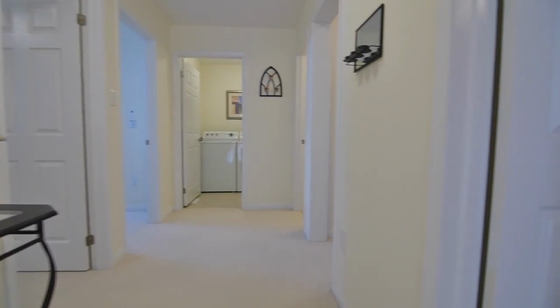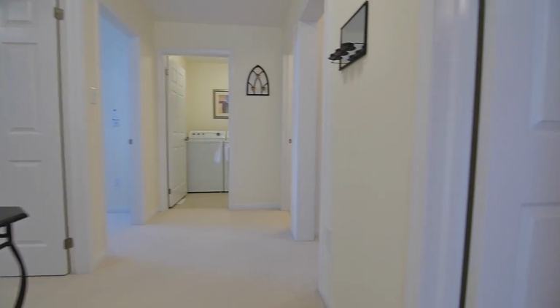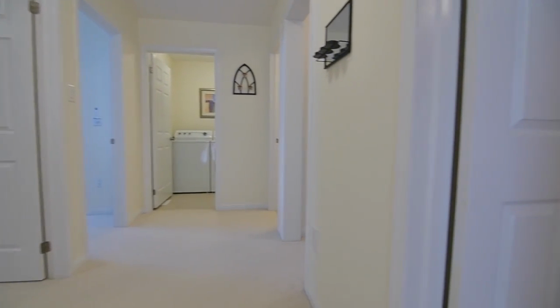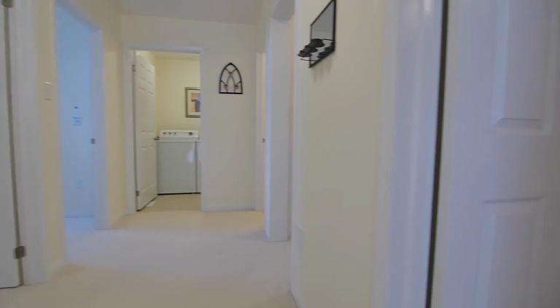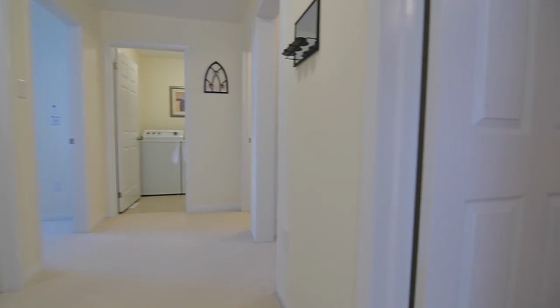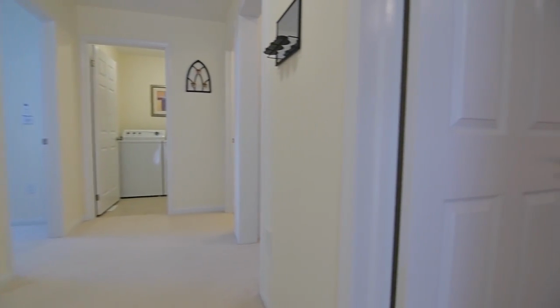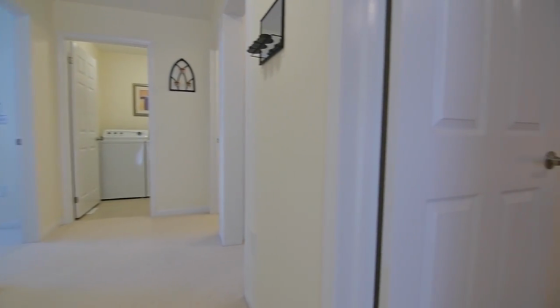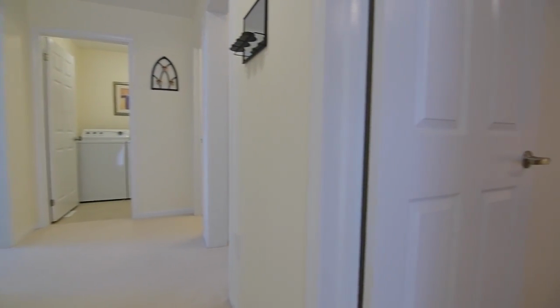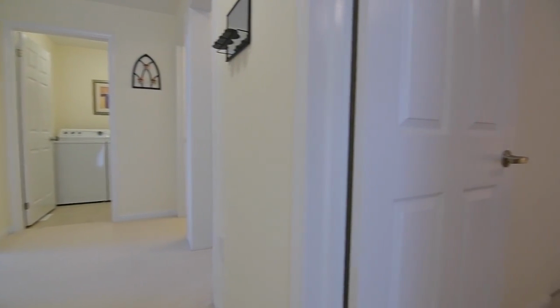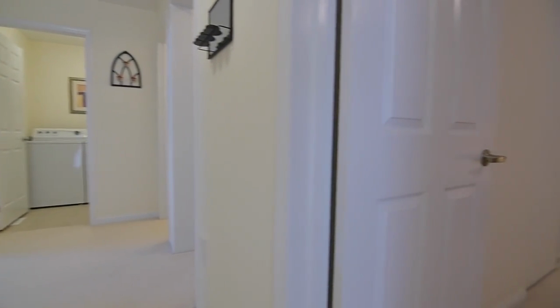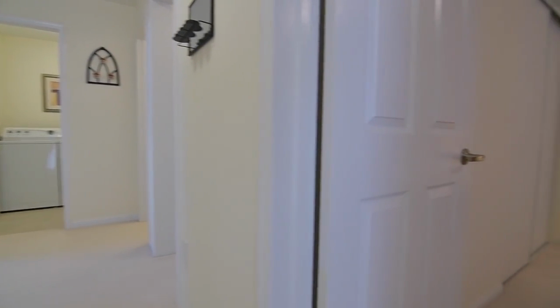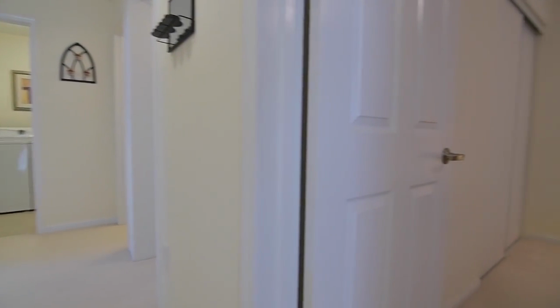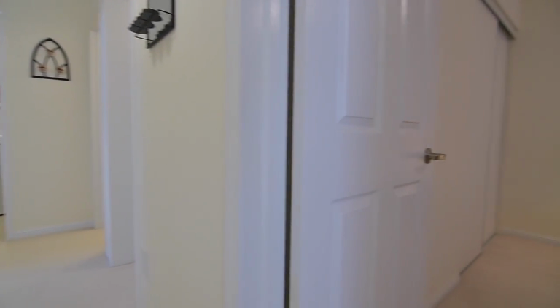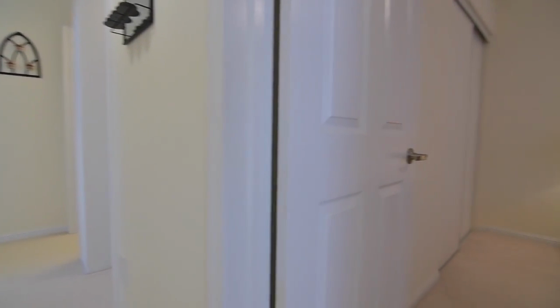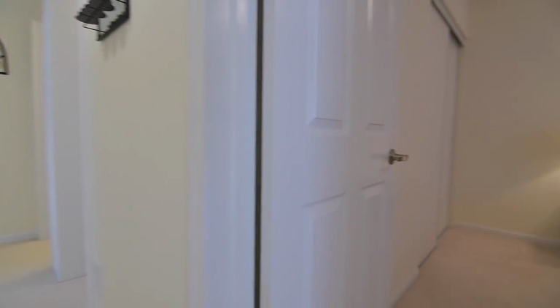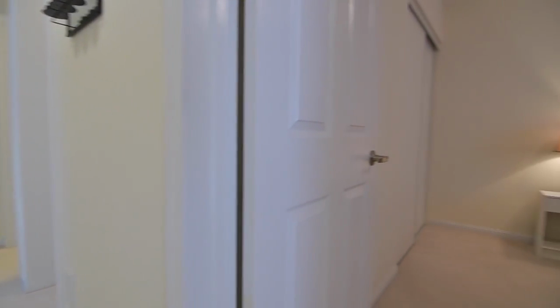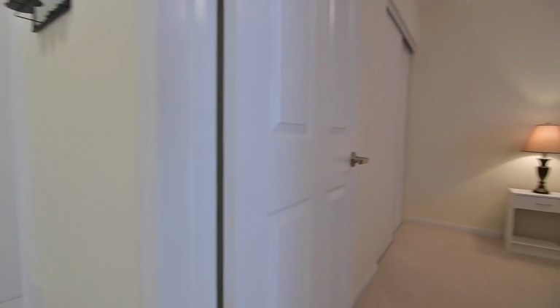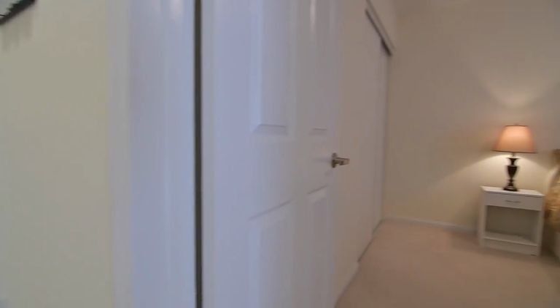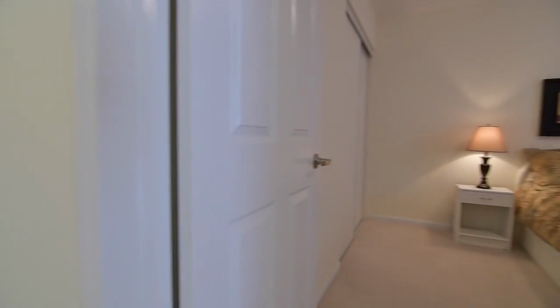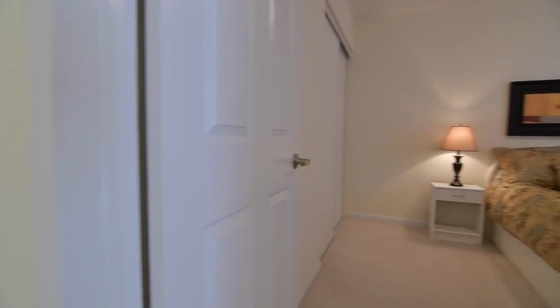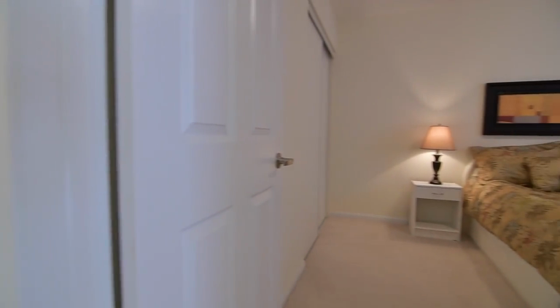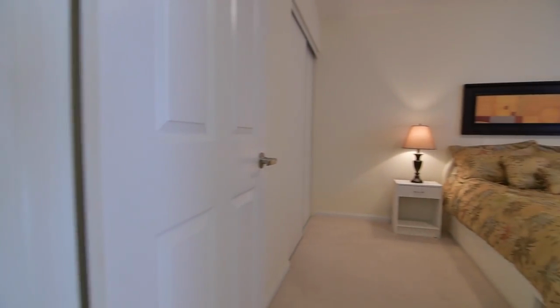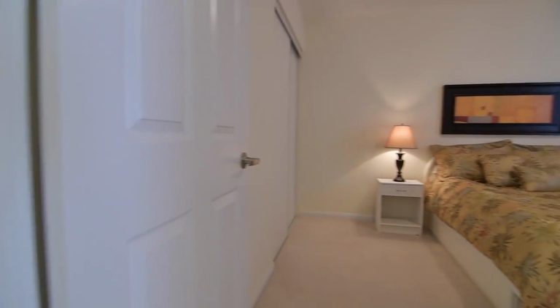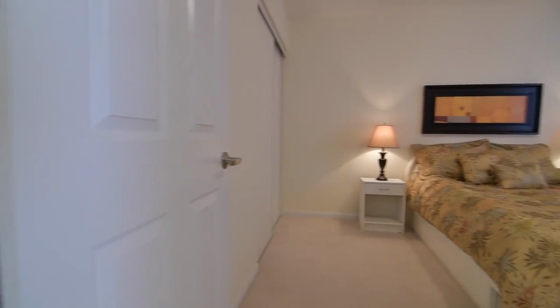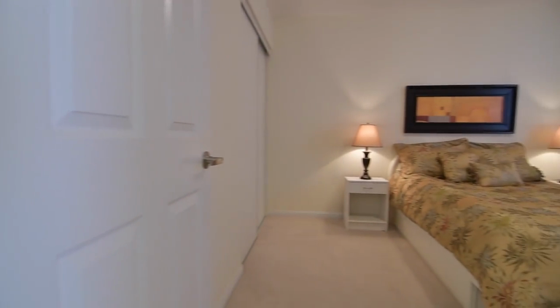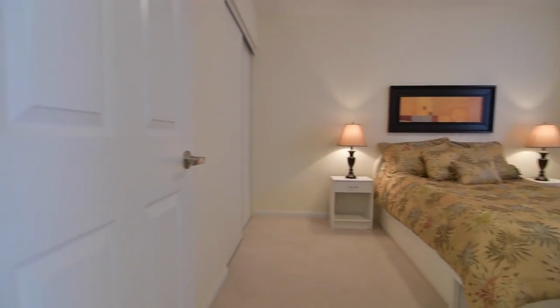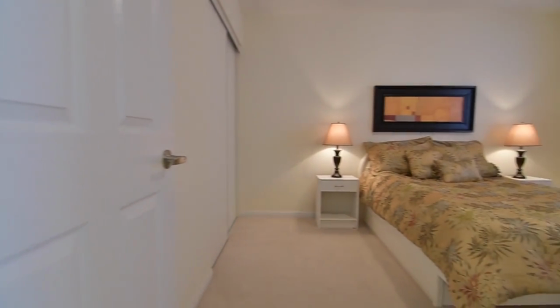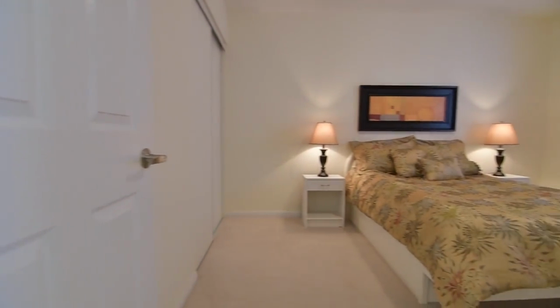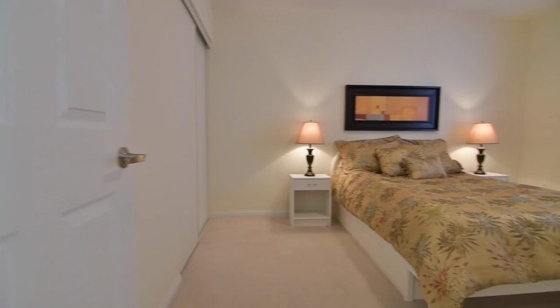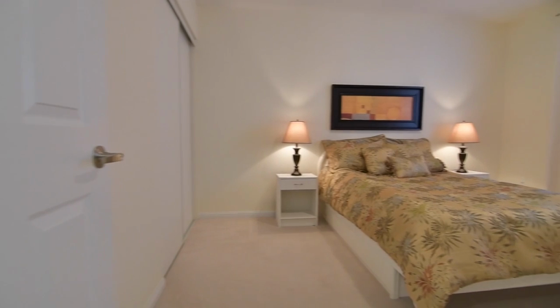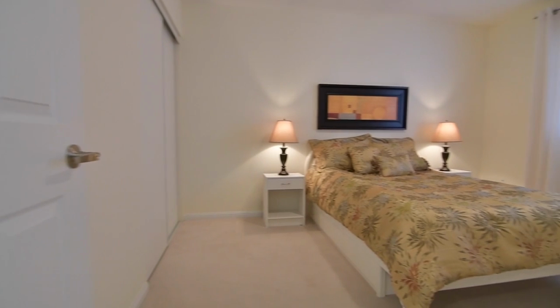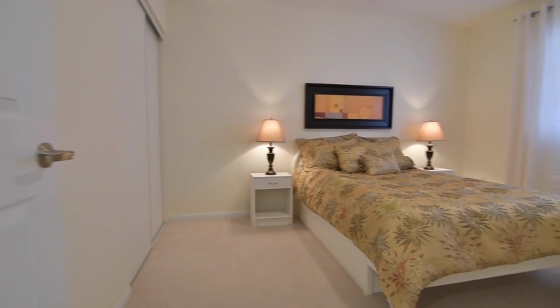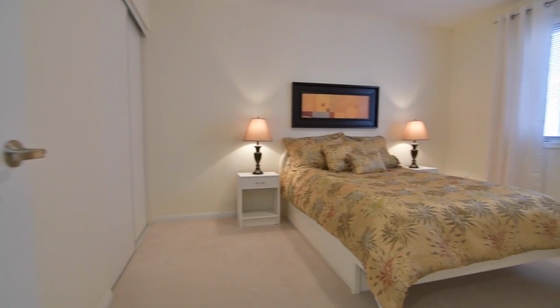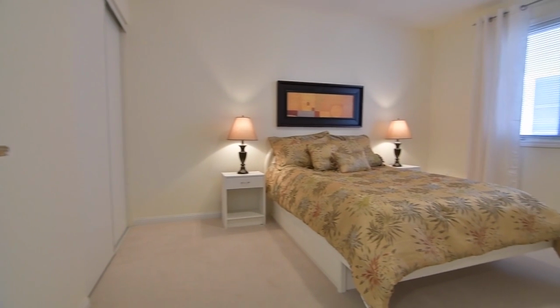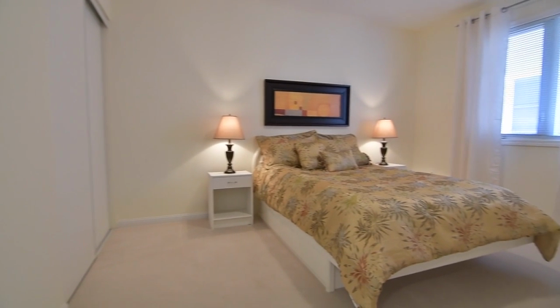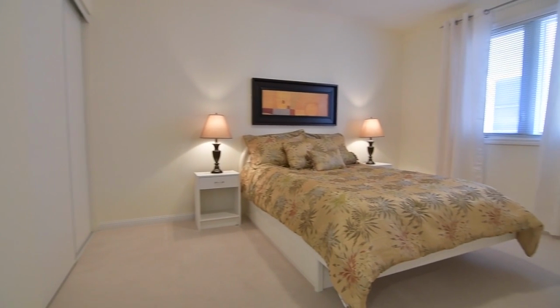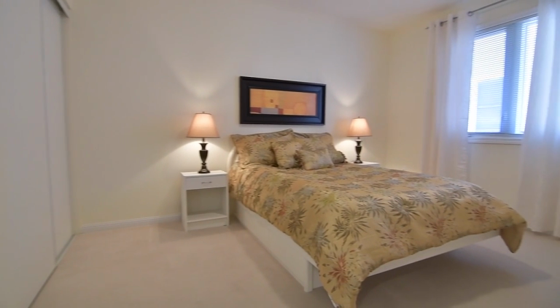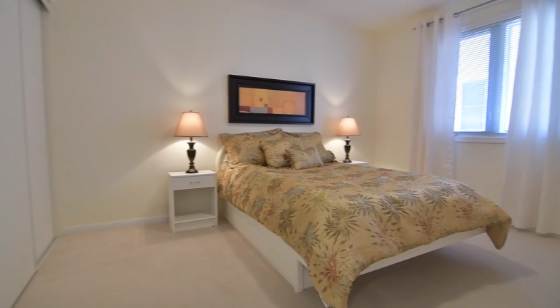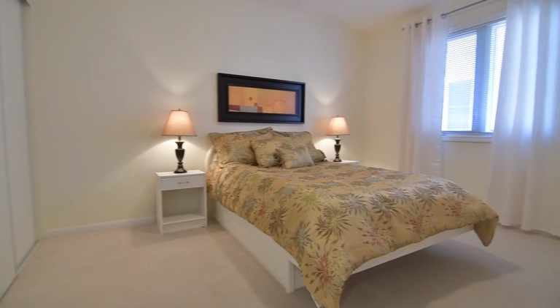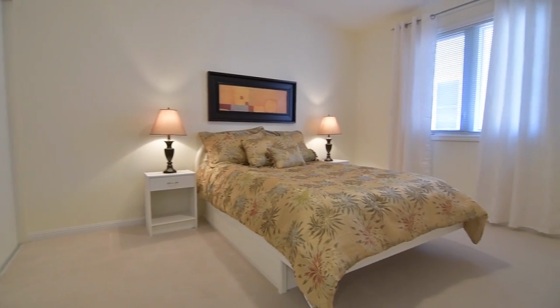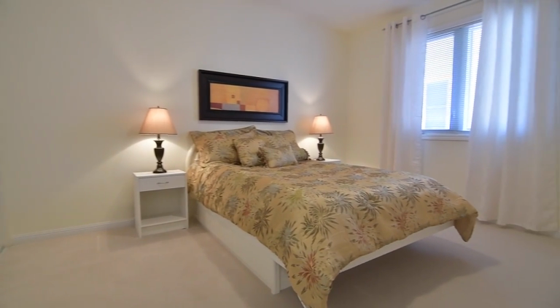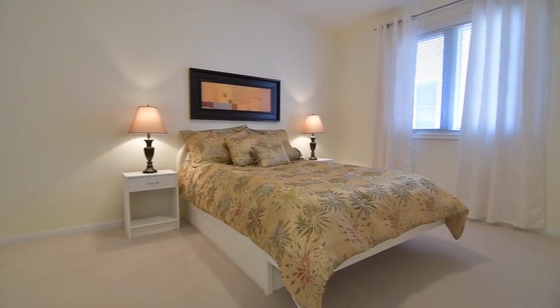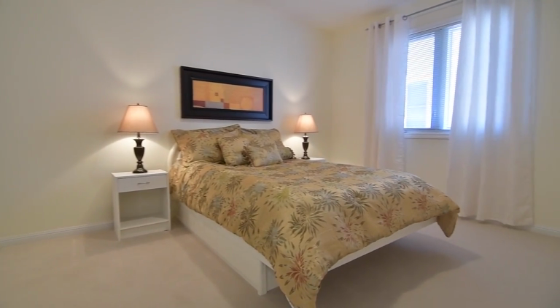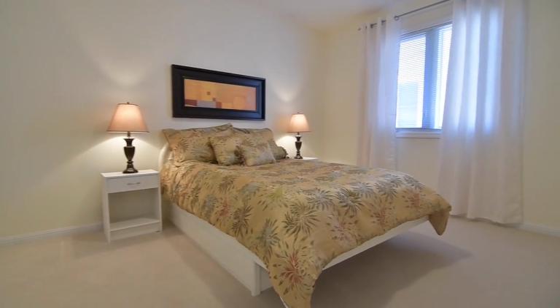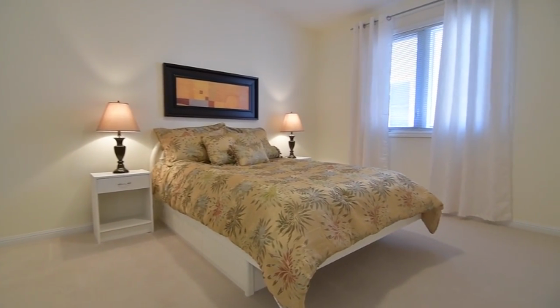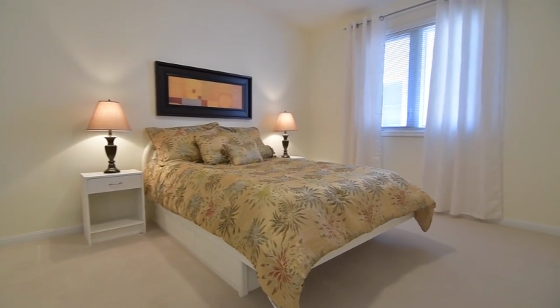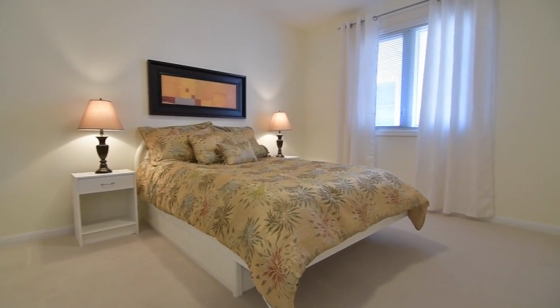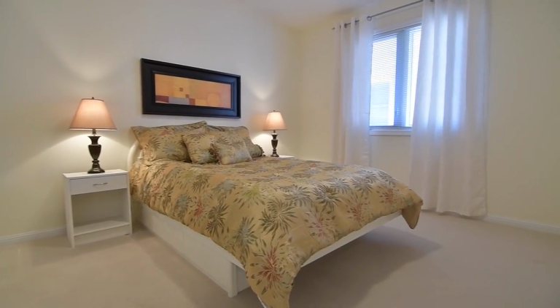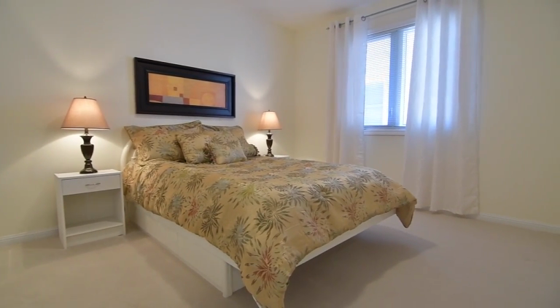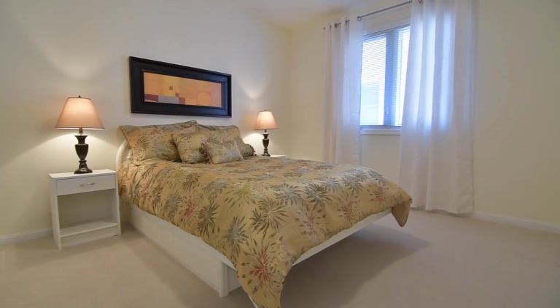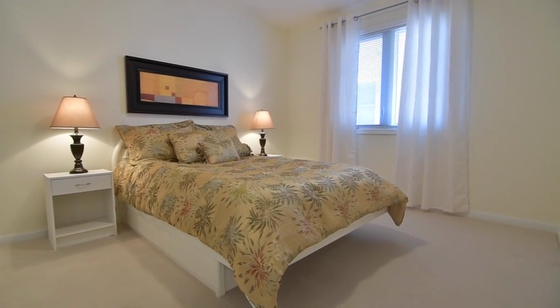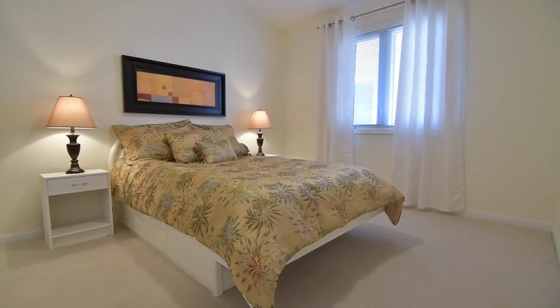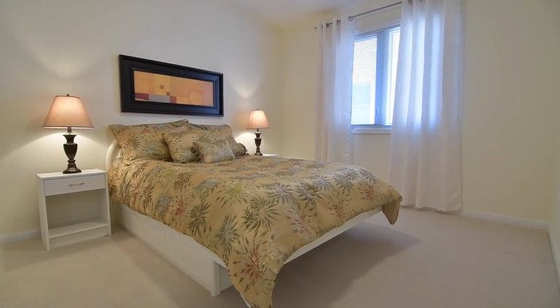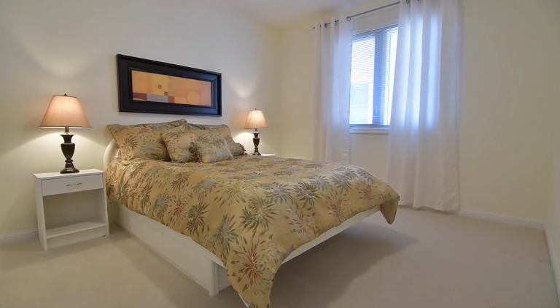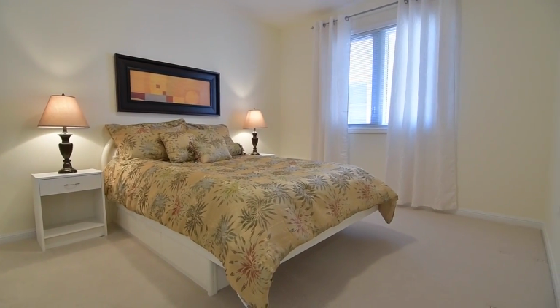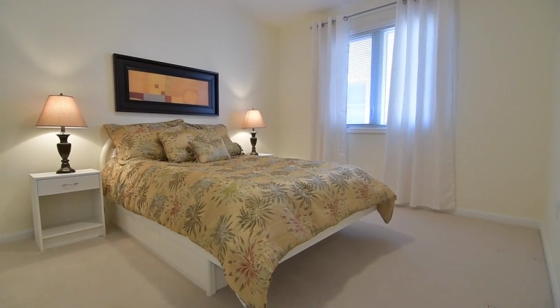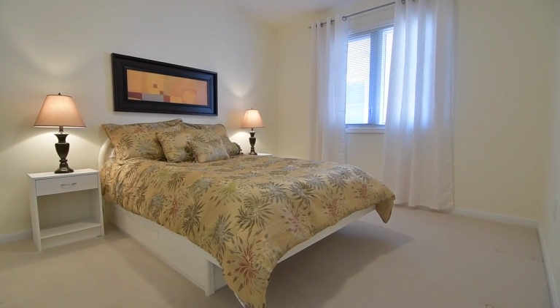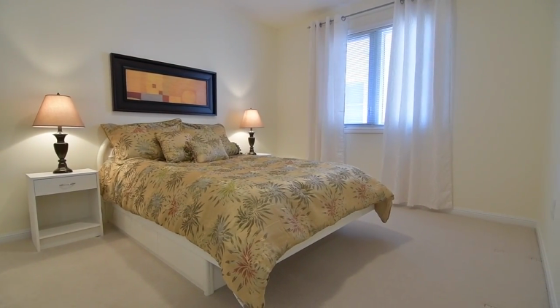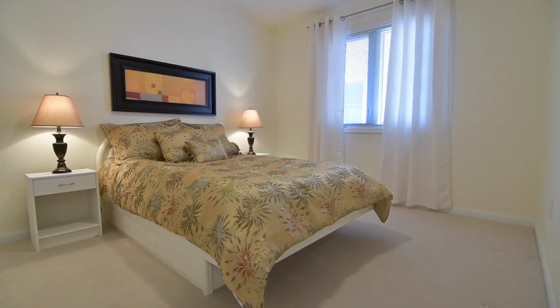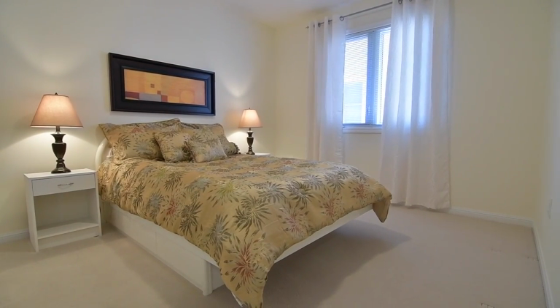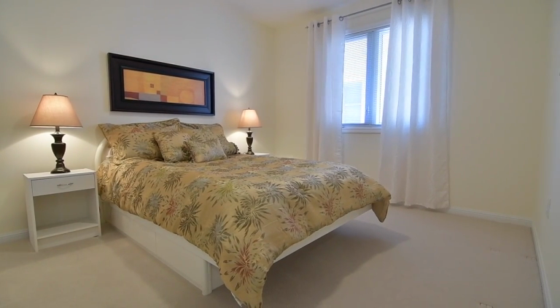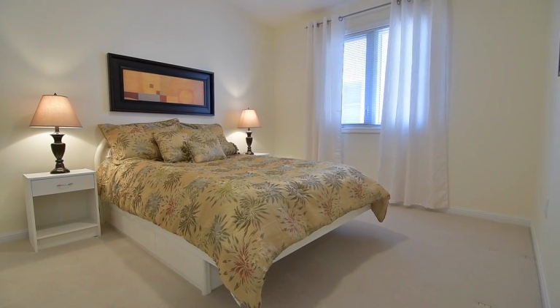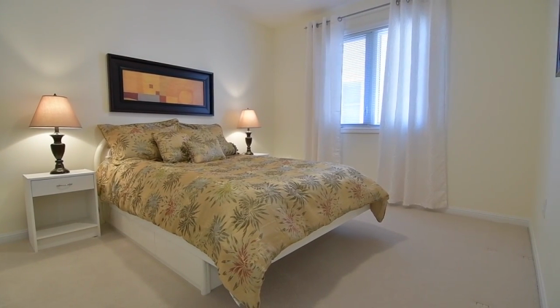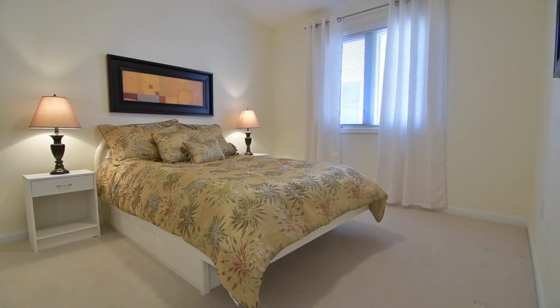The first and third of these bedrooms come with large double closets, and the second bedroom has a large walk-in closet.